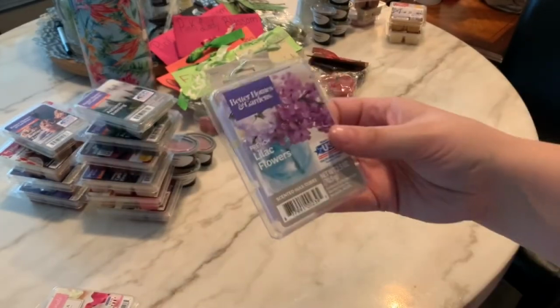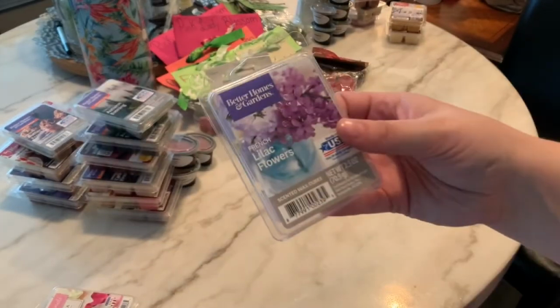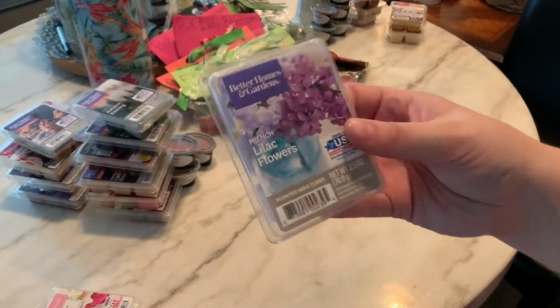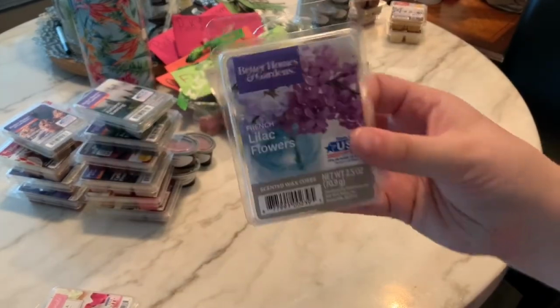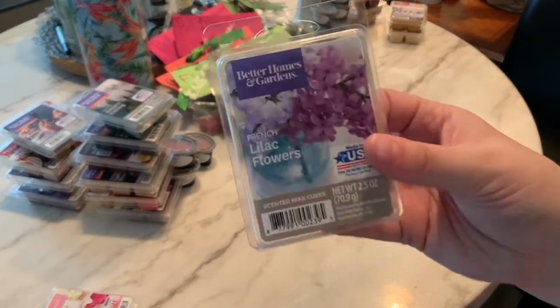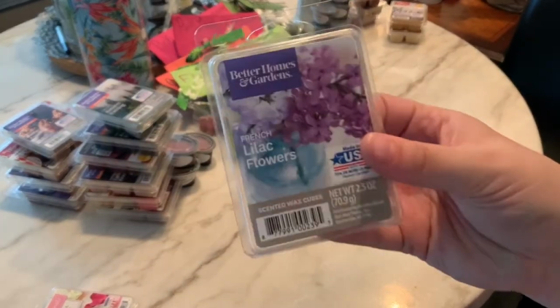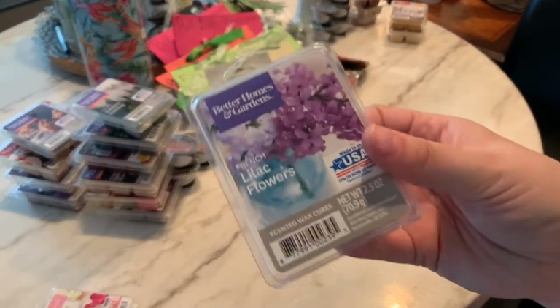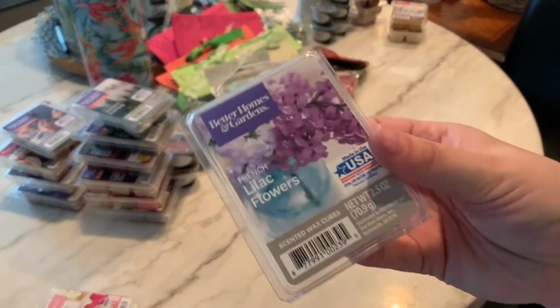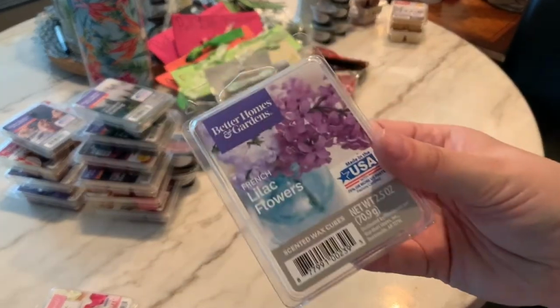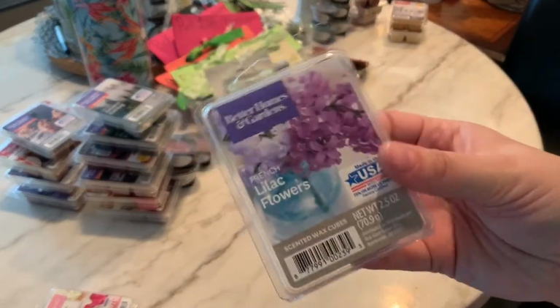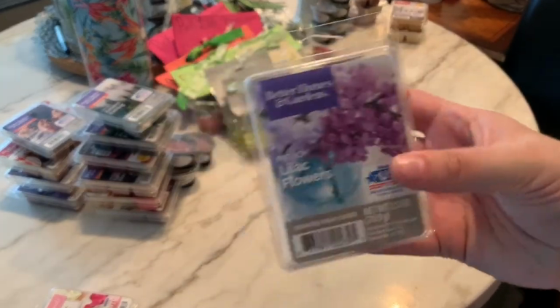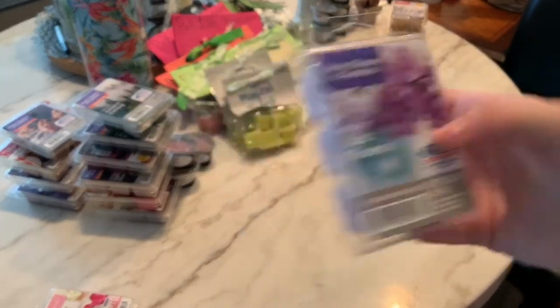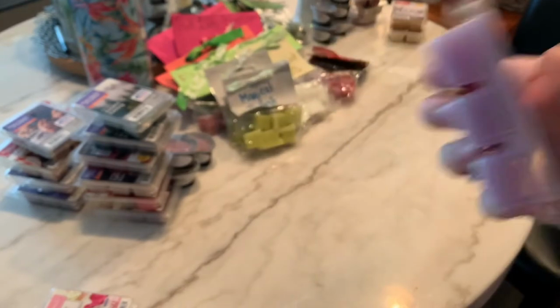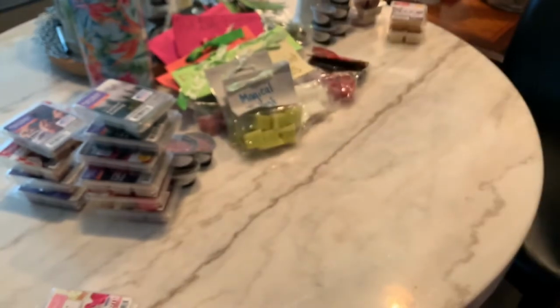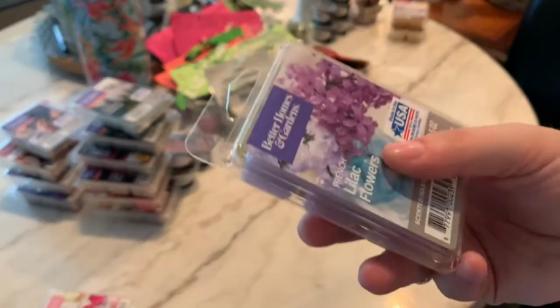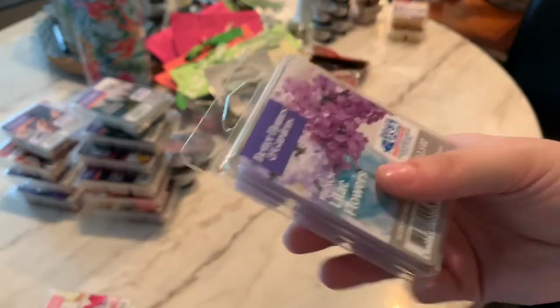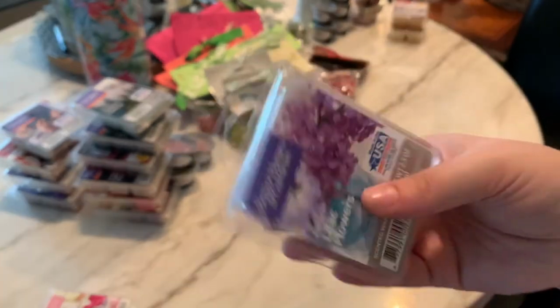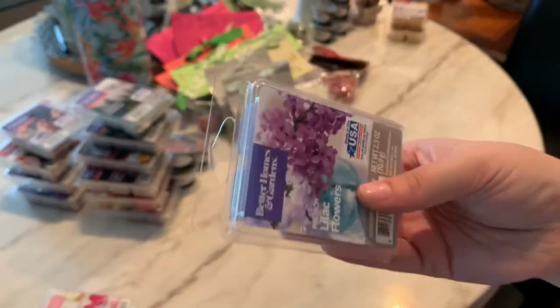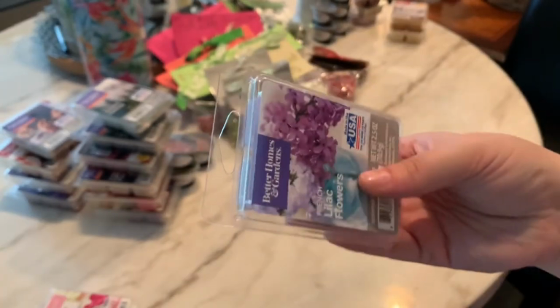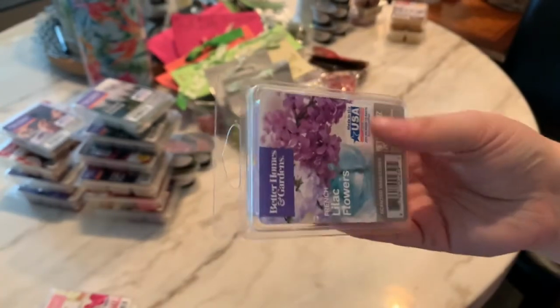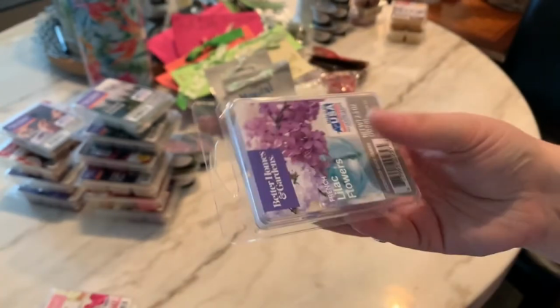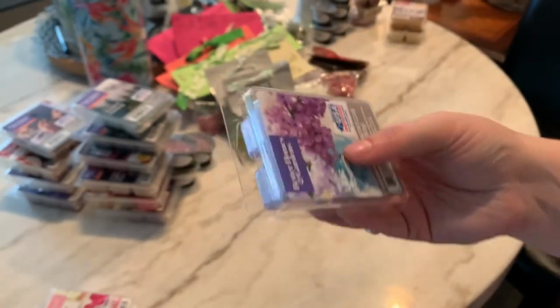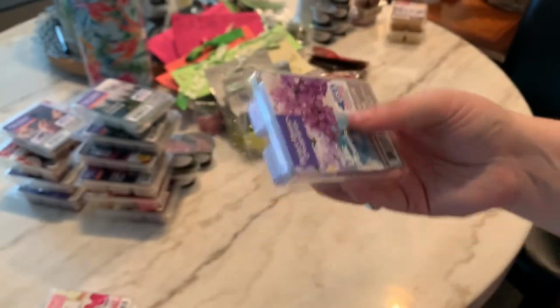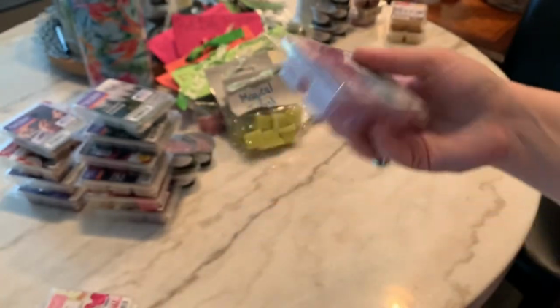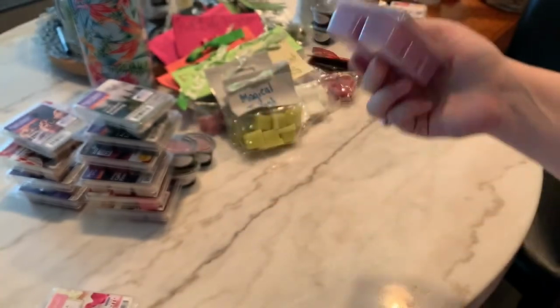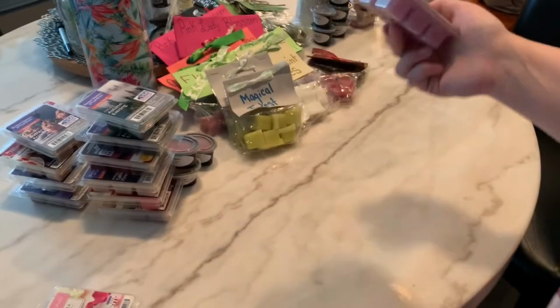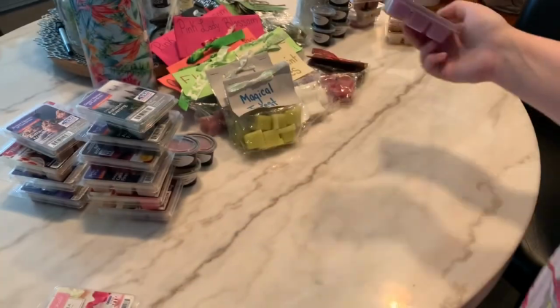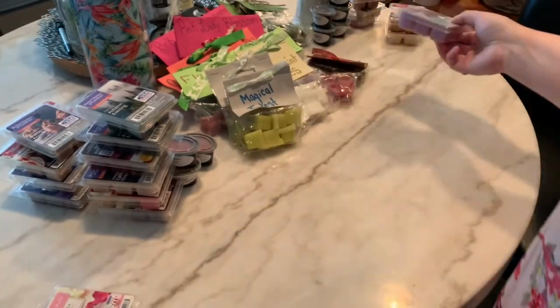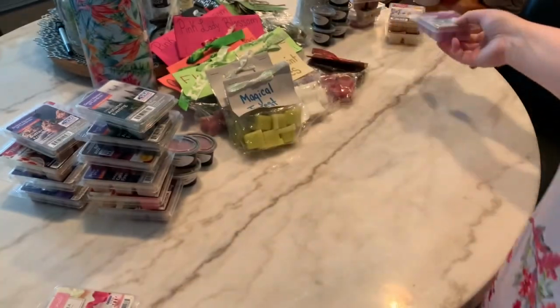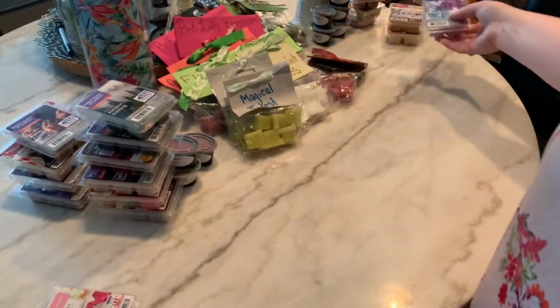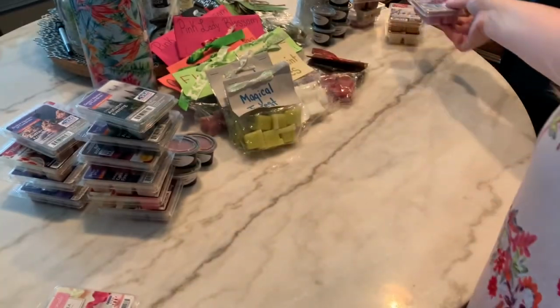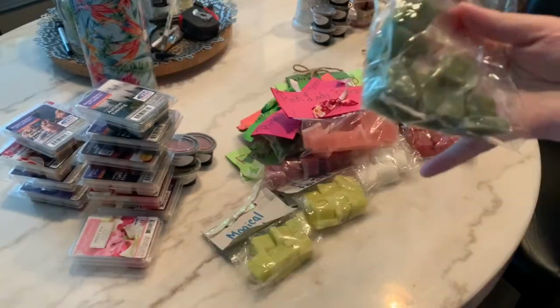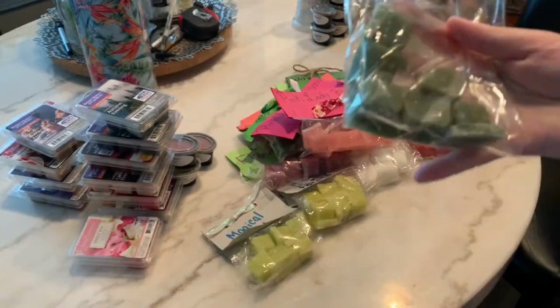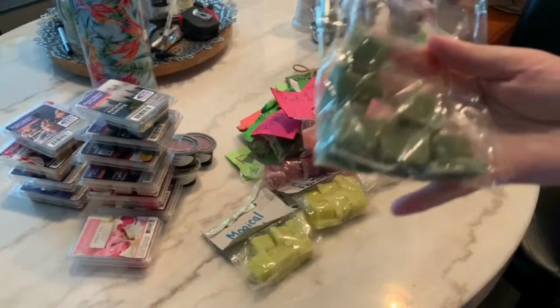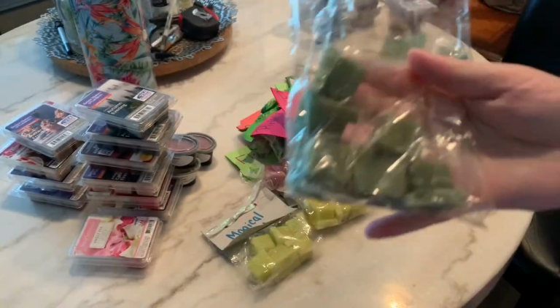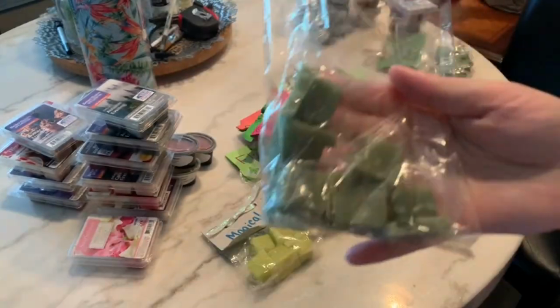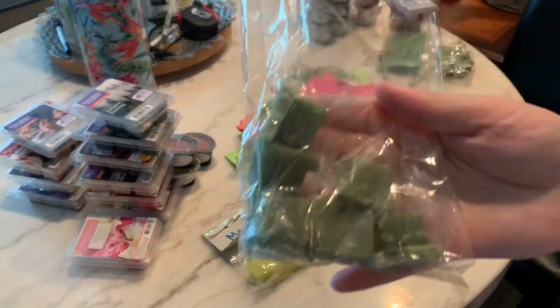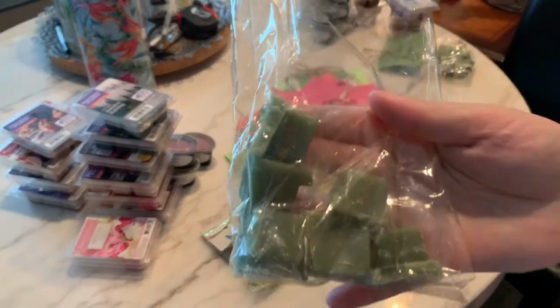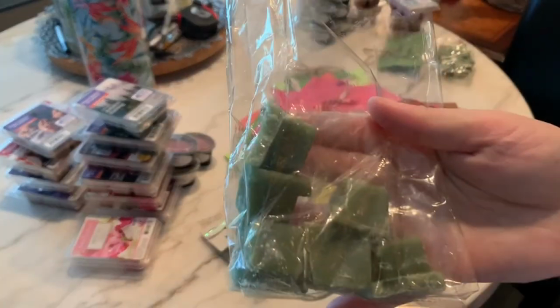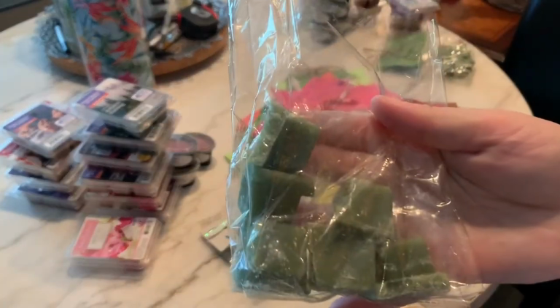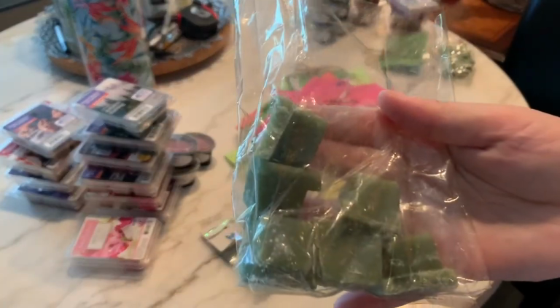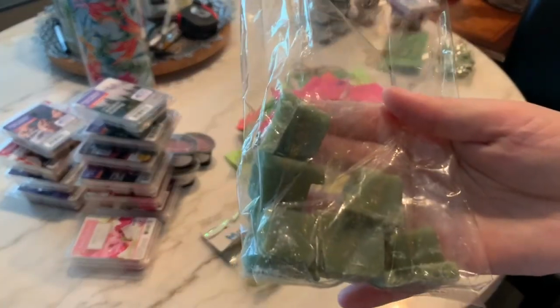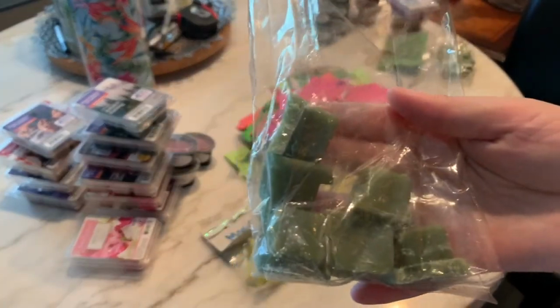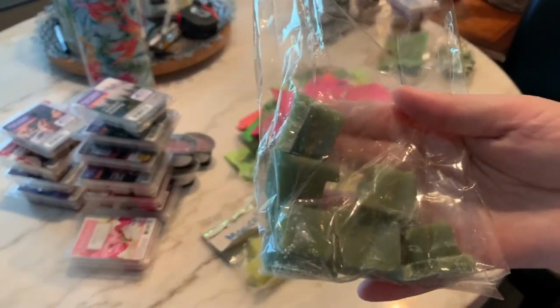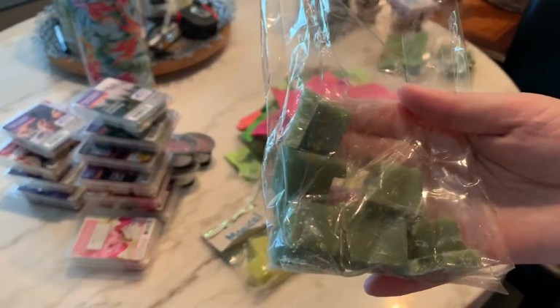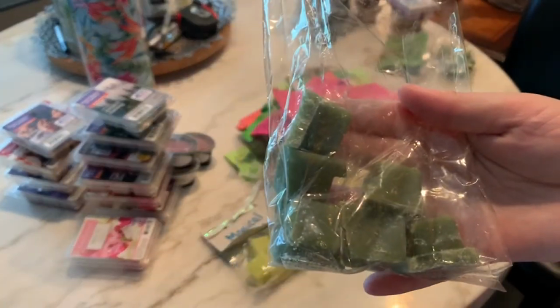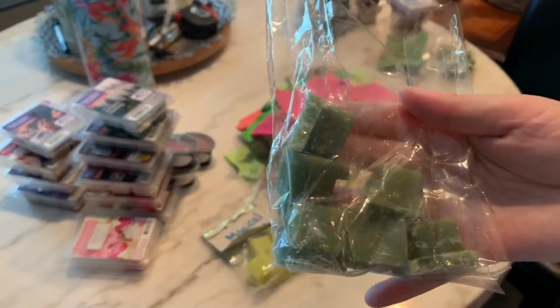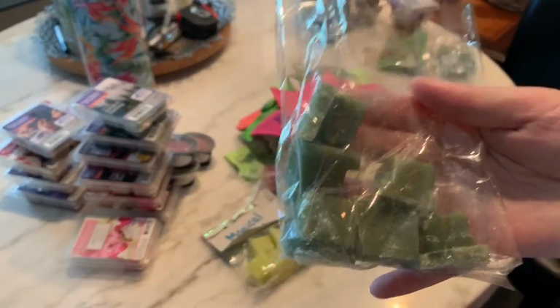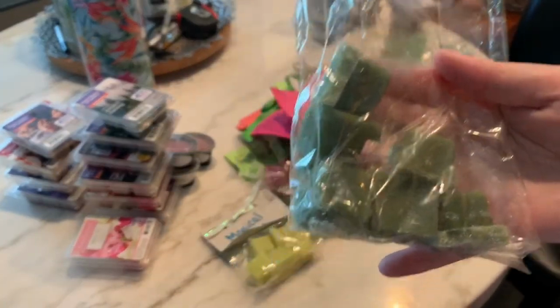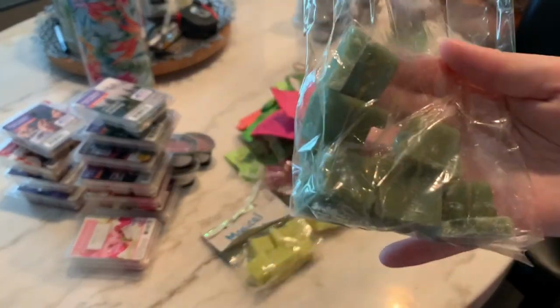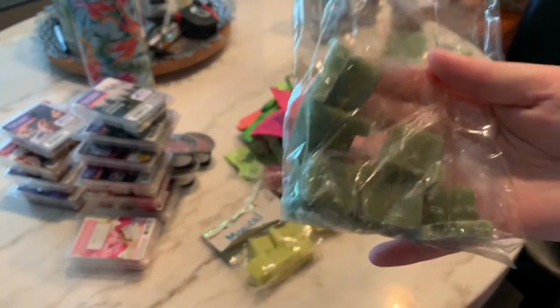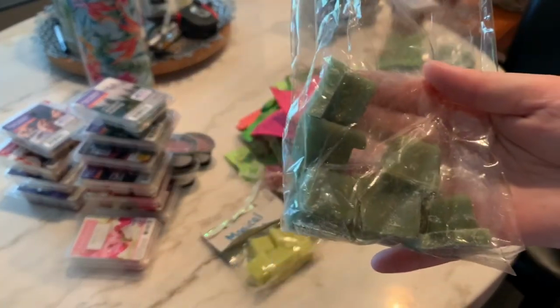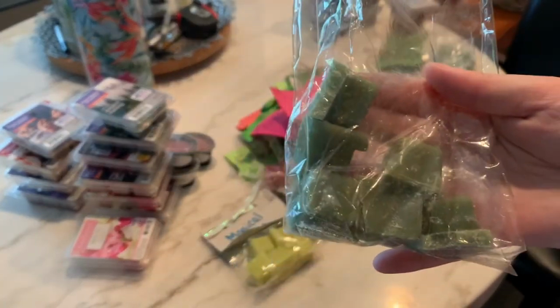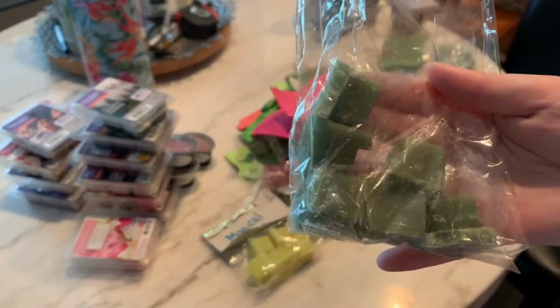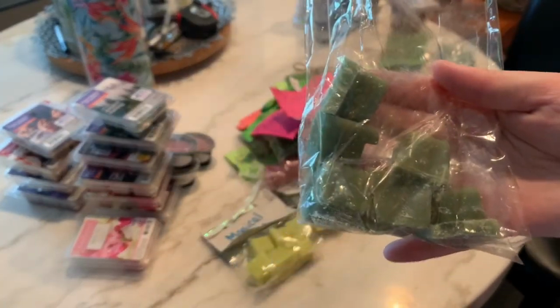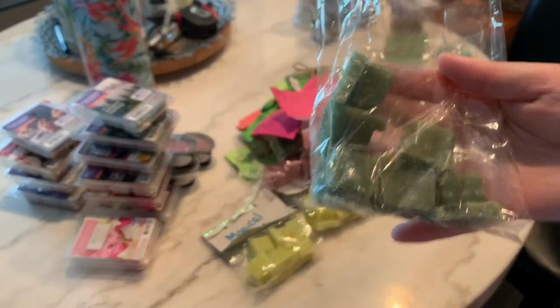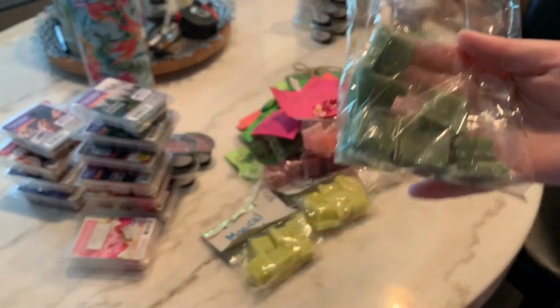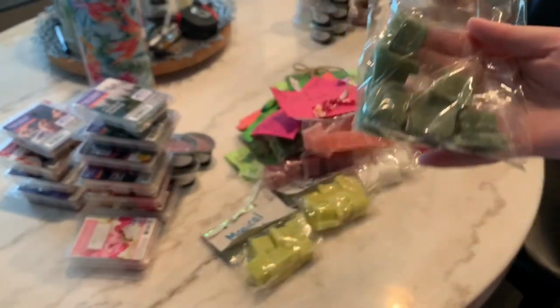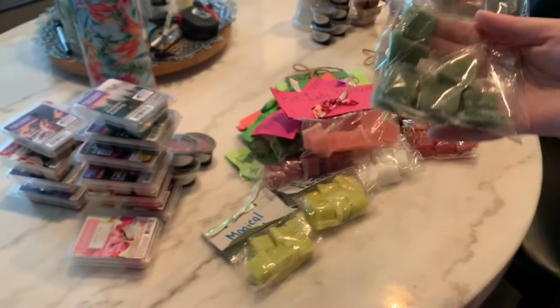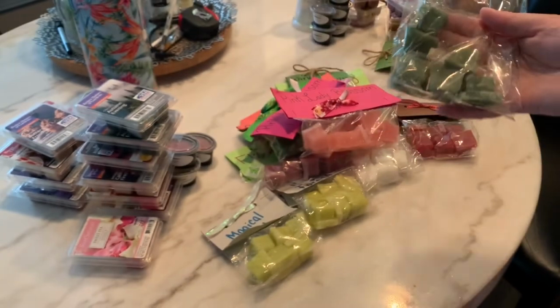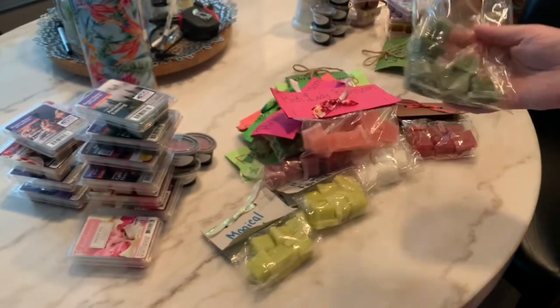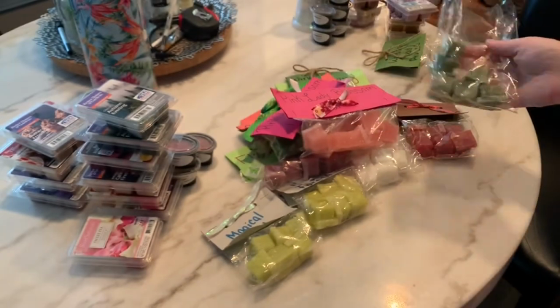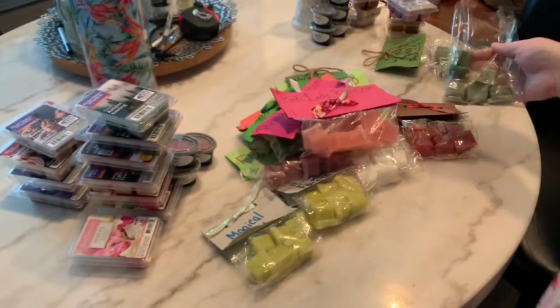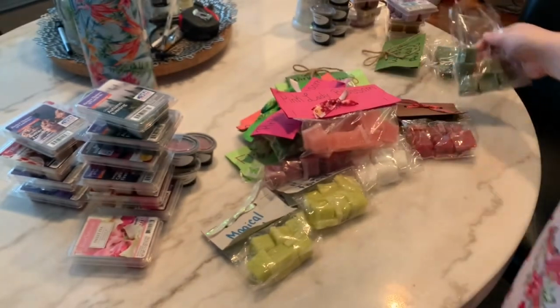Old French Lilac Flowers — I'll get rid of the lilac flowers. These are Fresh Cut Christmas Trees — smells just like pine. I freaking love this for a Christmas one.